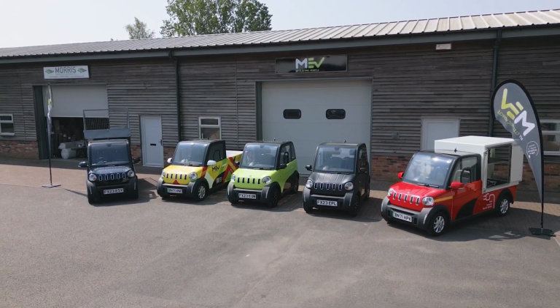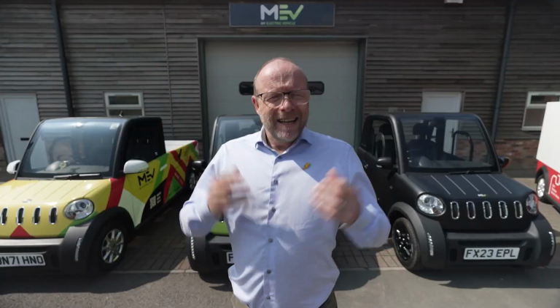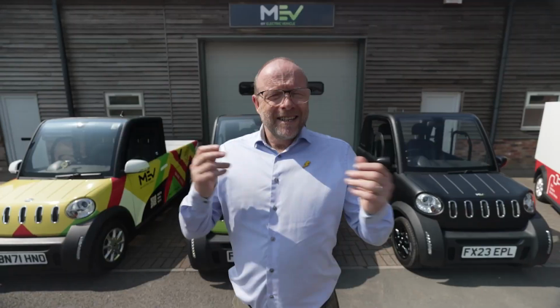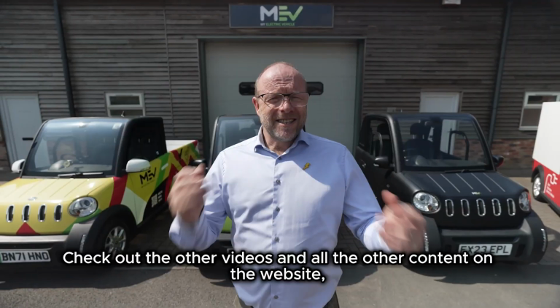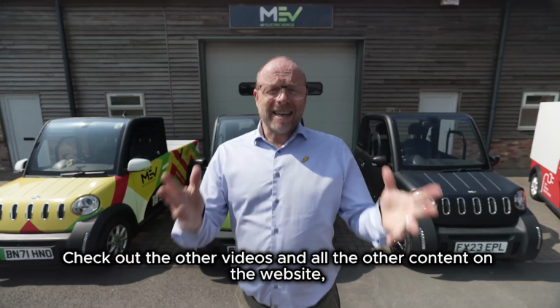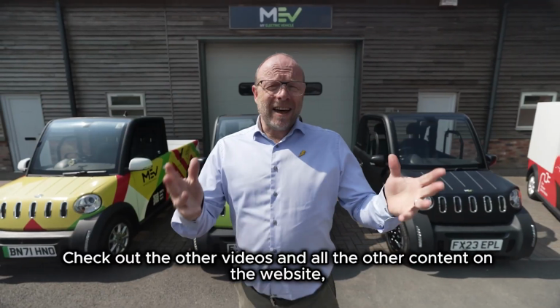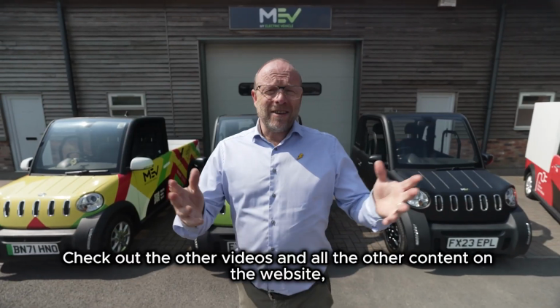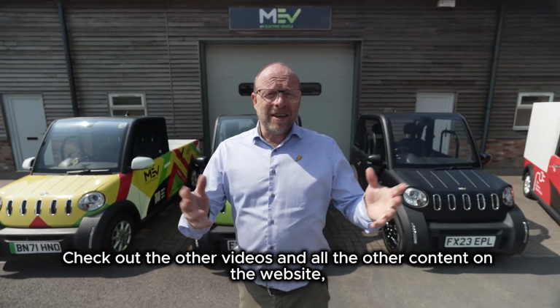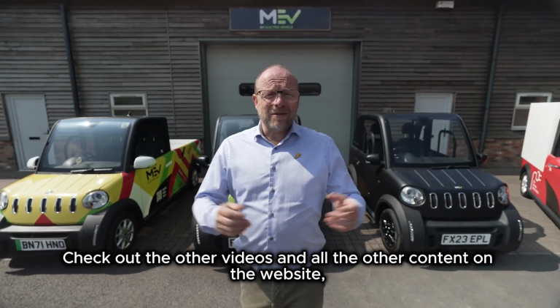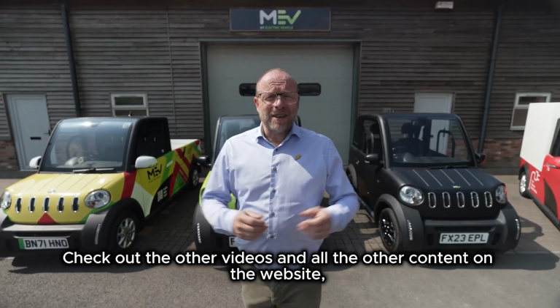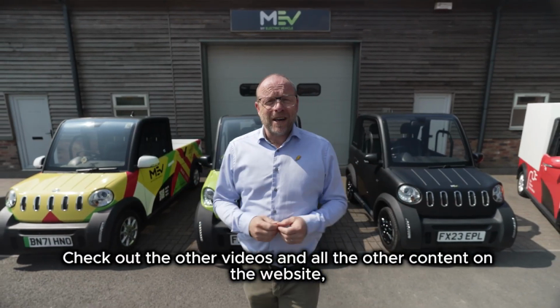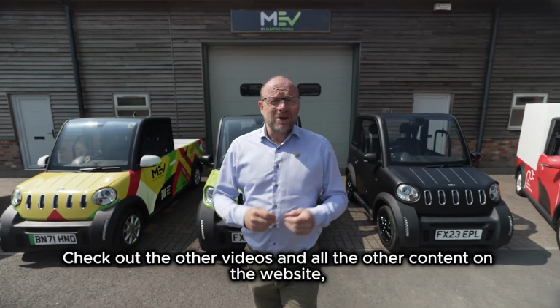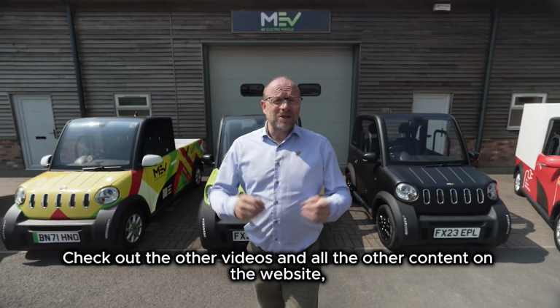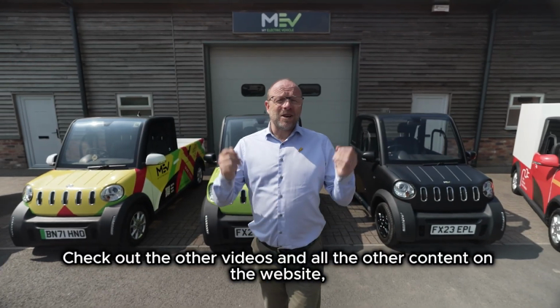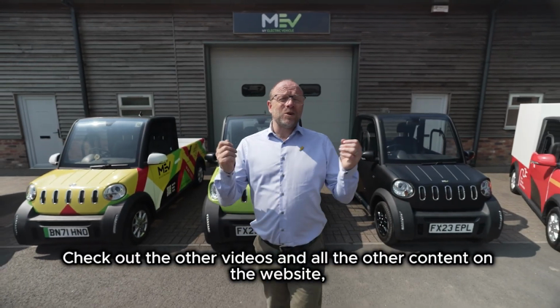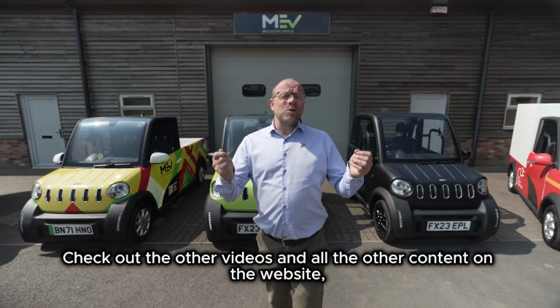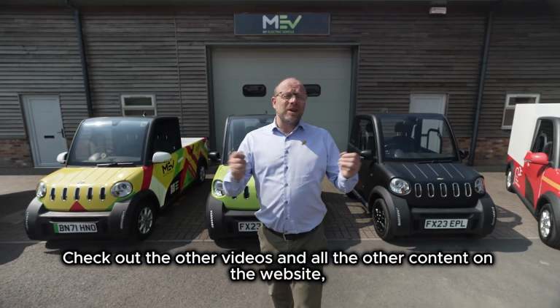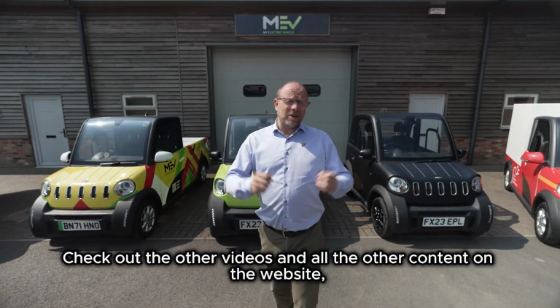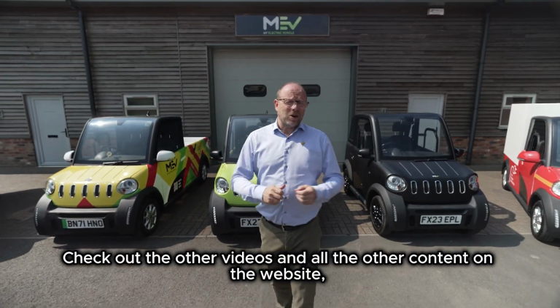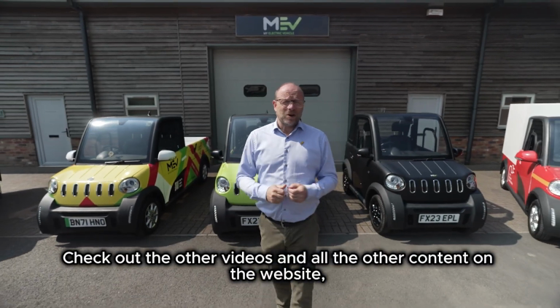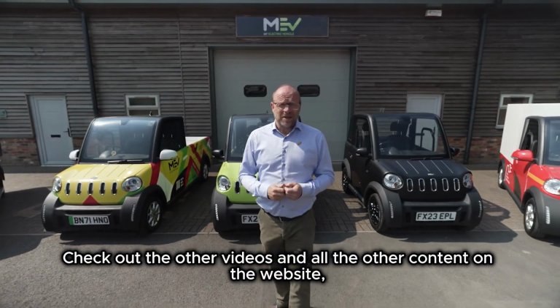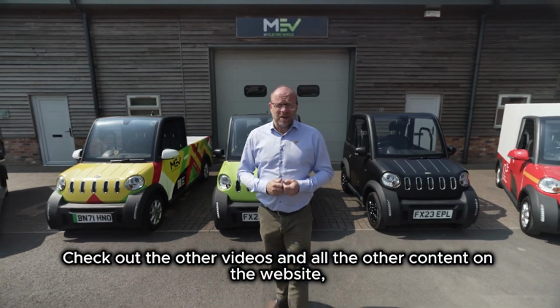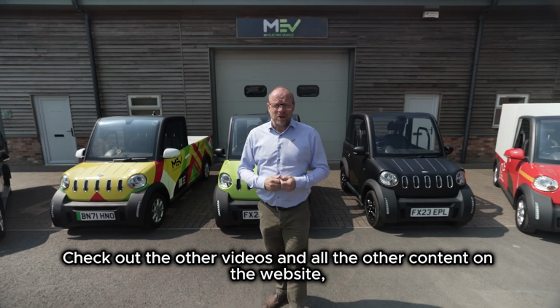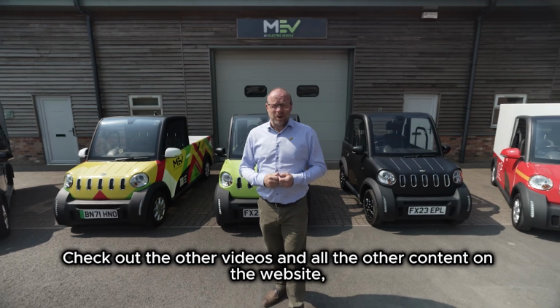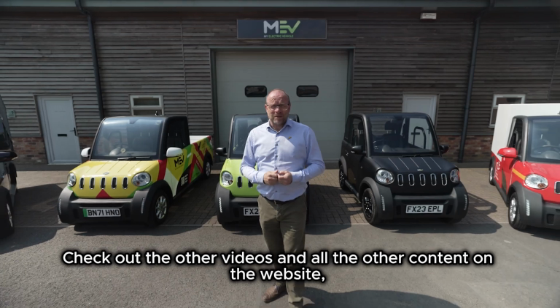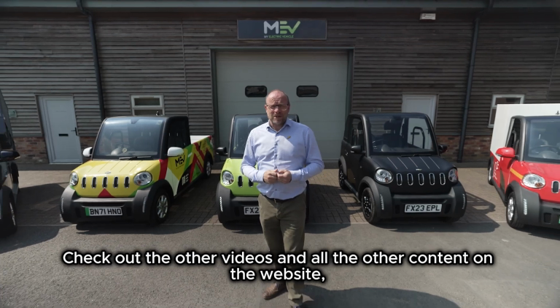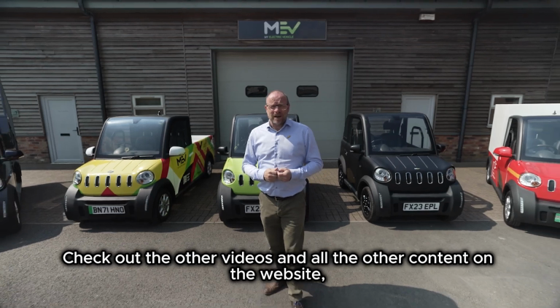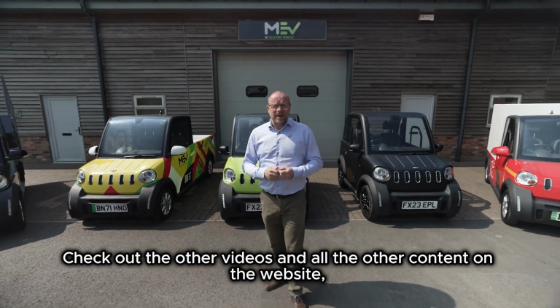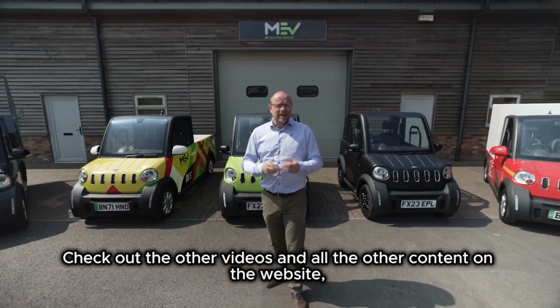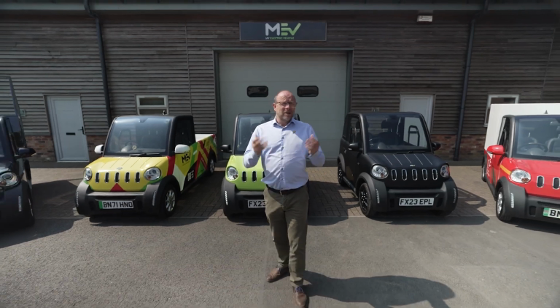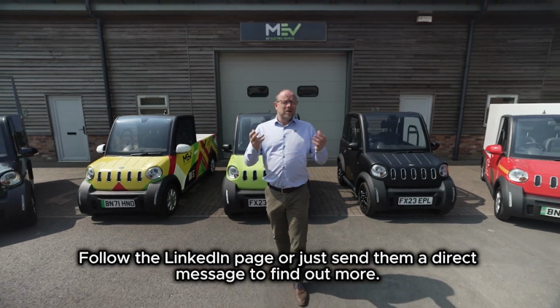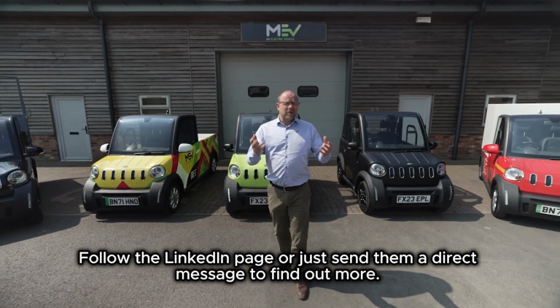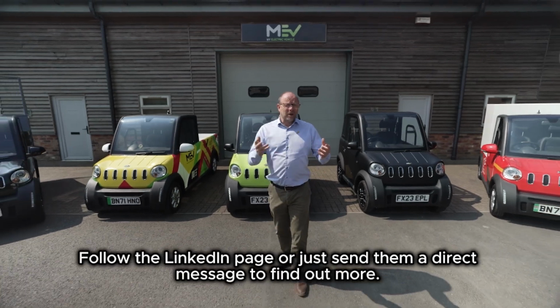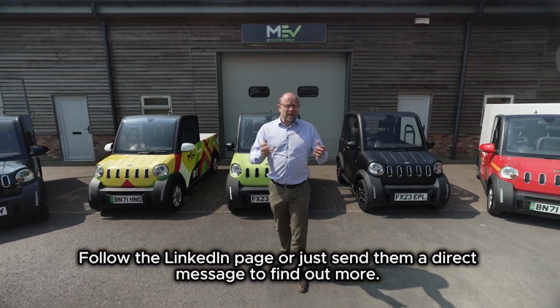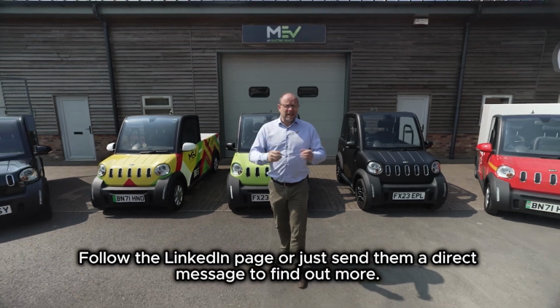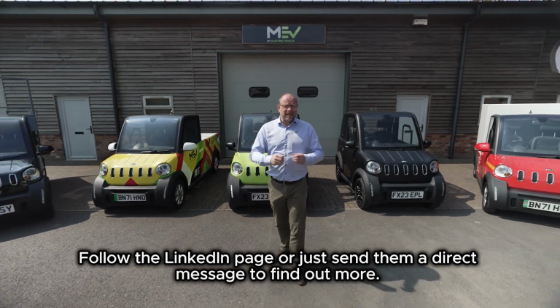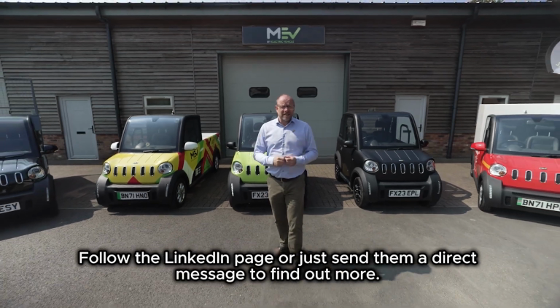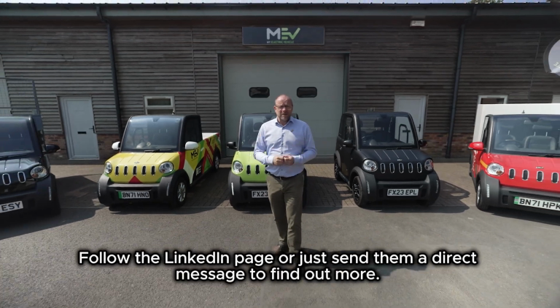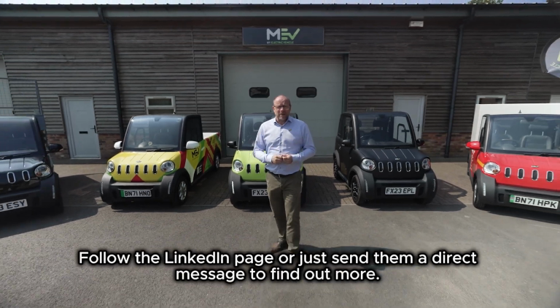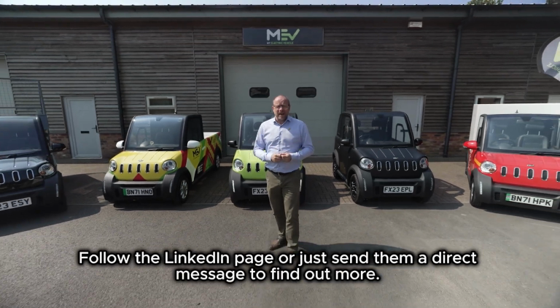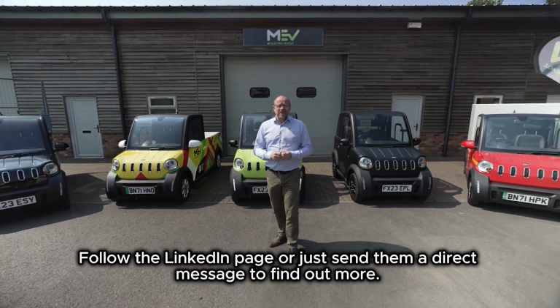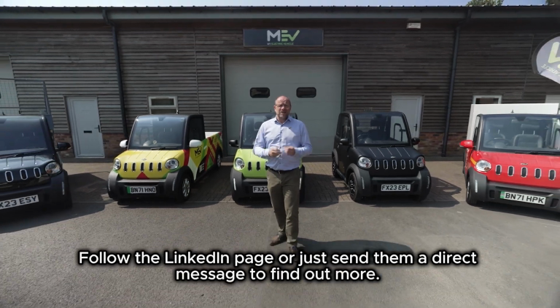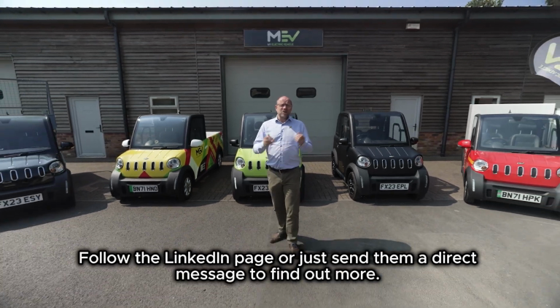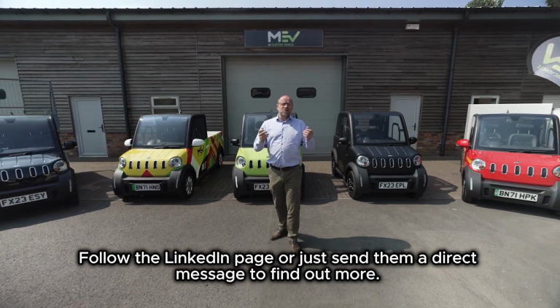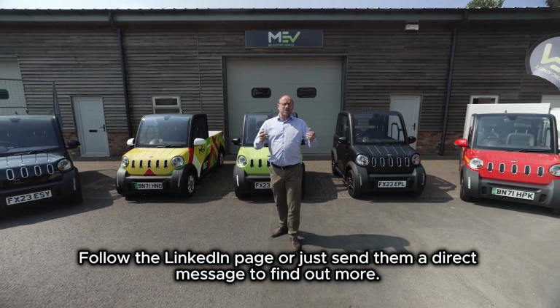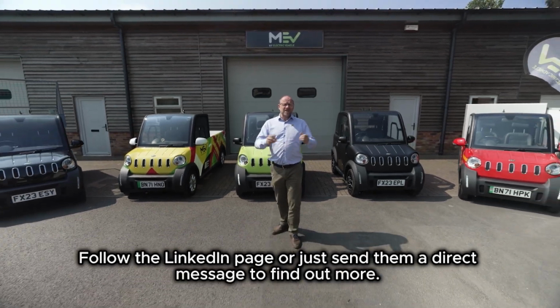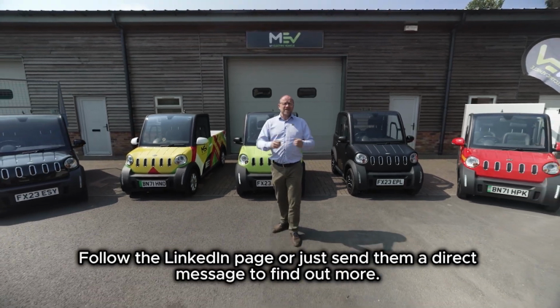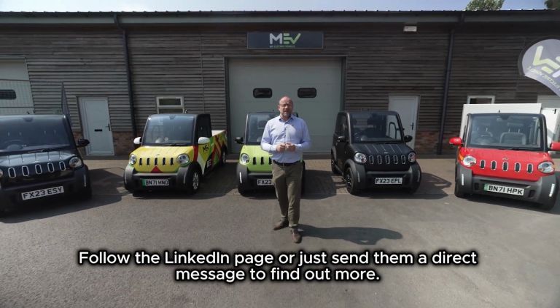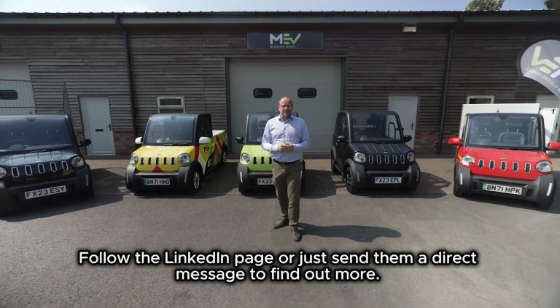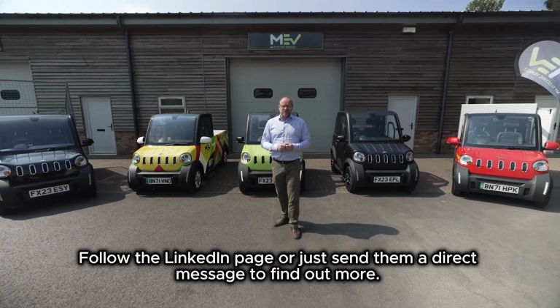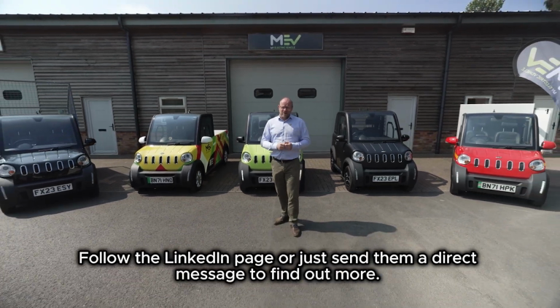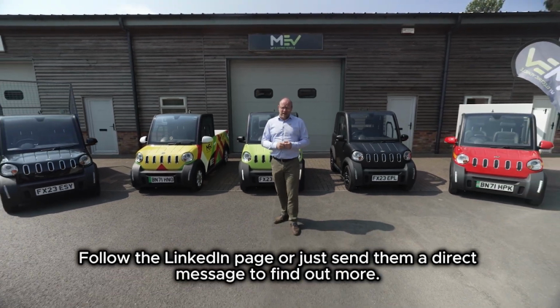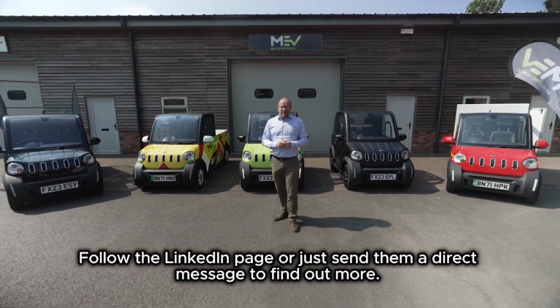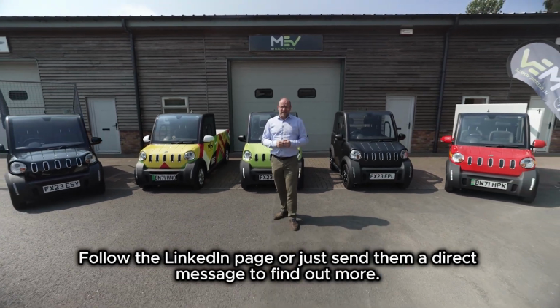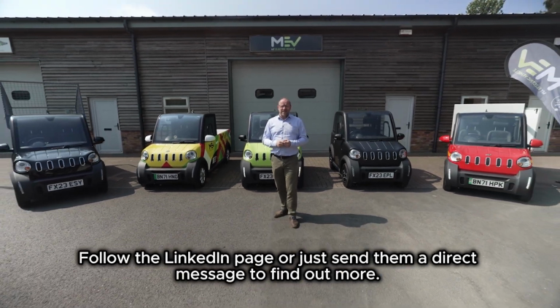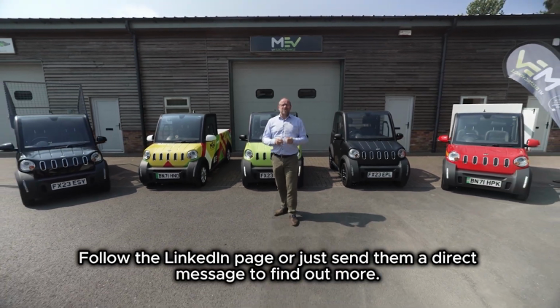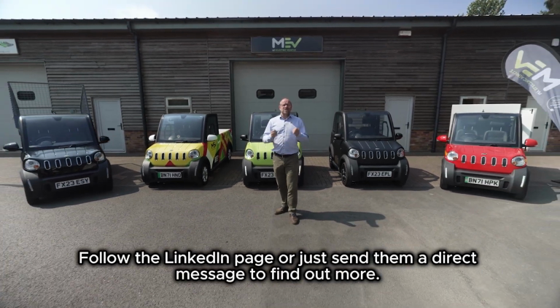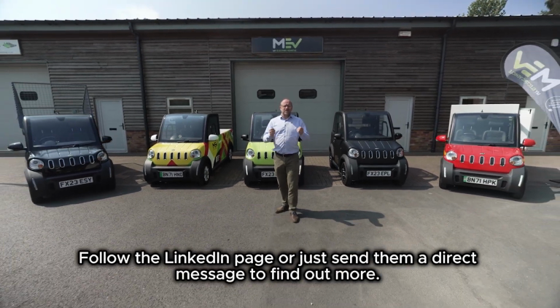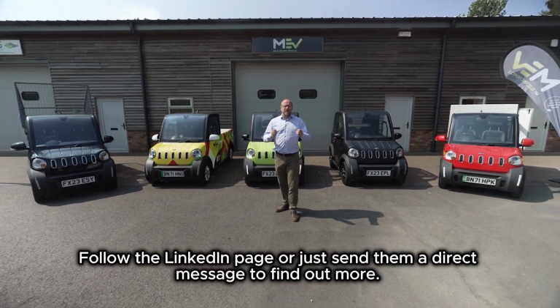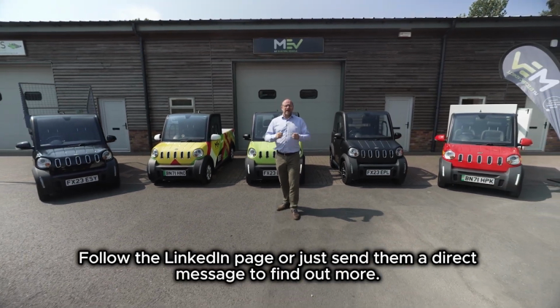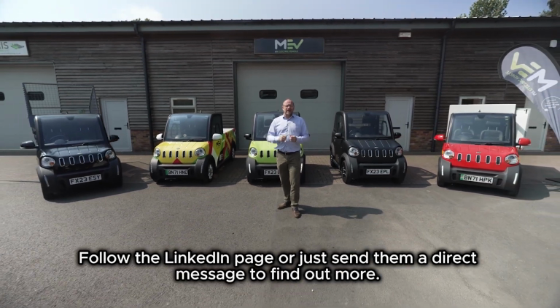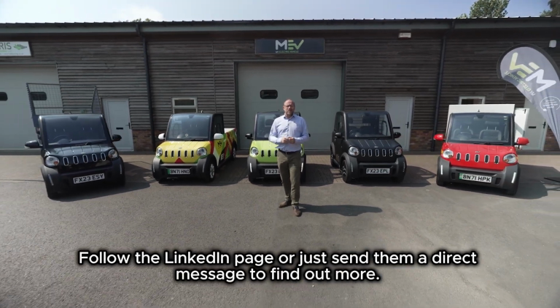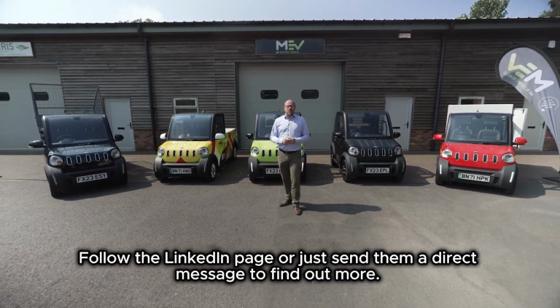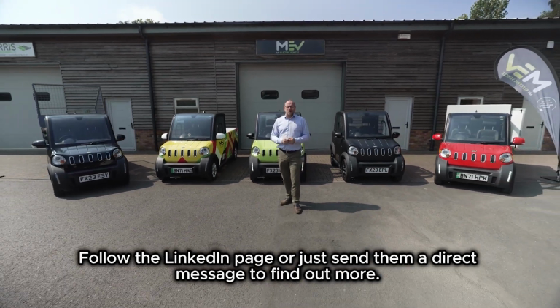Check out the other videos and all the other content on the website, follow the LinkedIn page, or just send them a direct message to find out more.